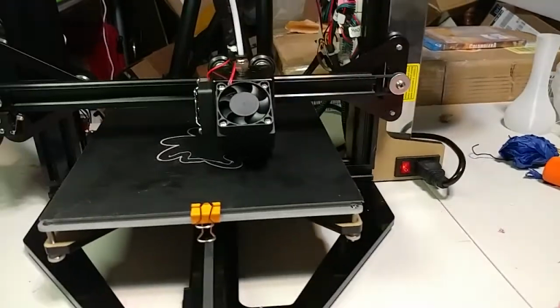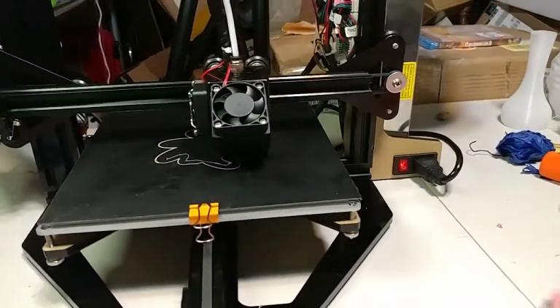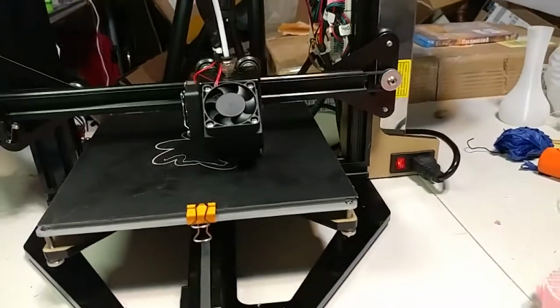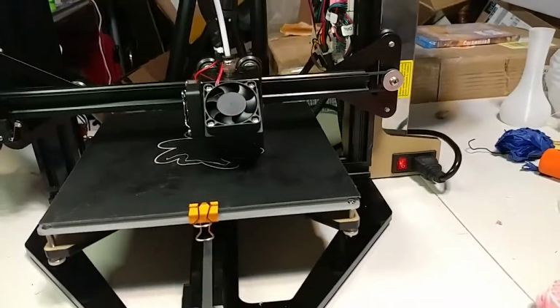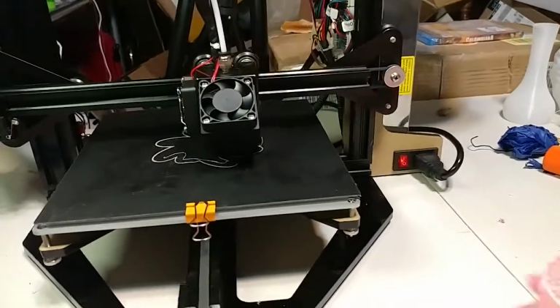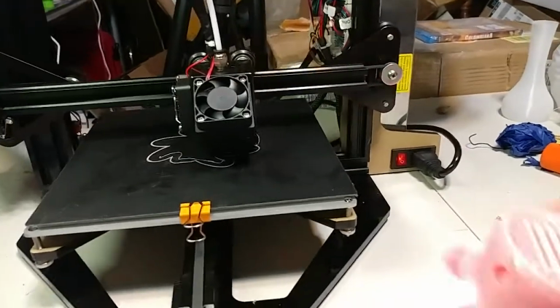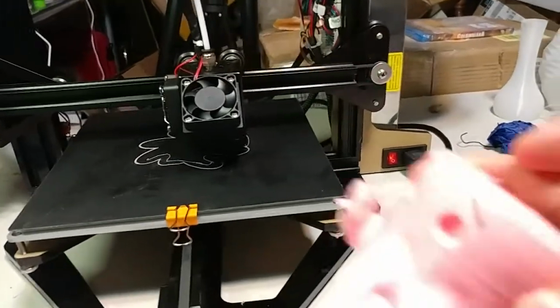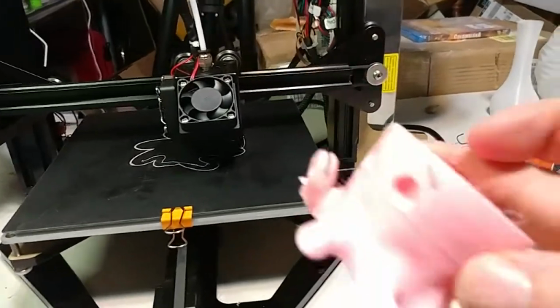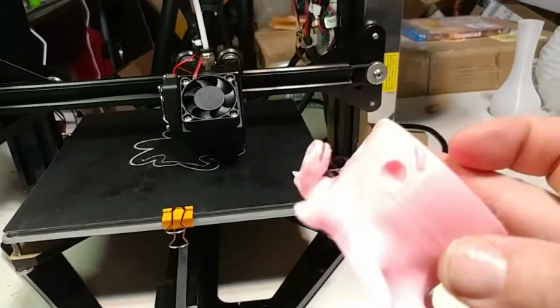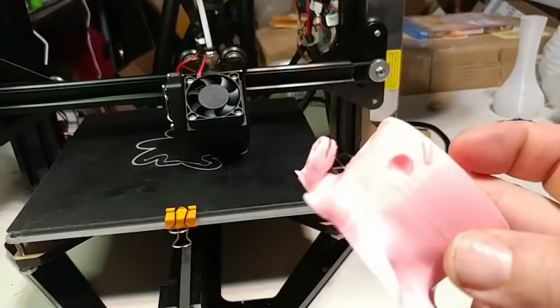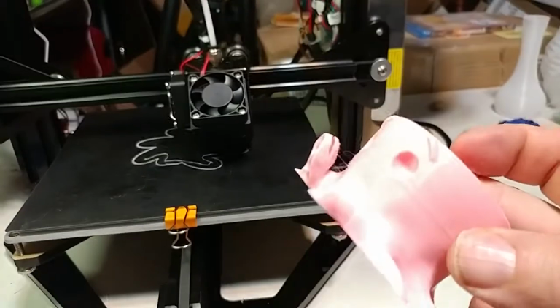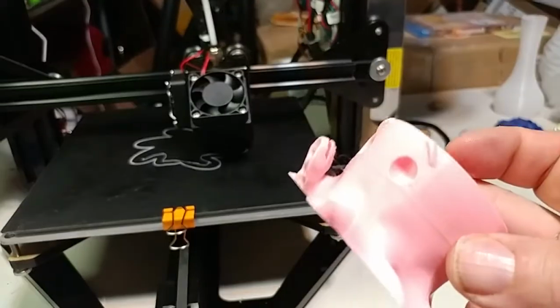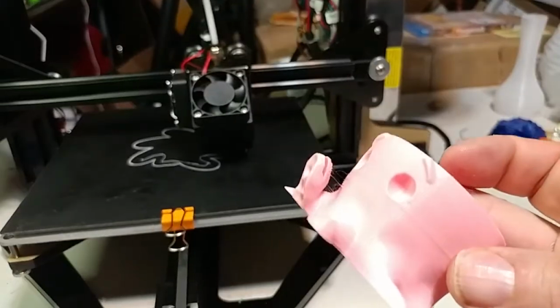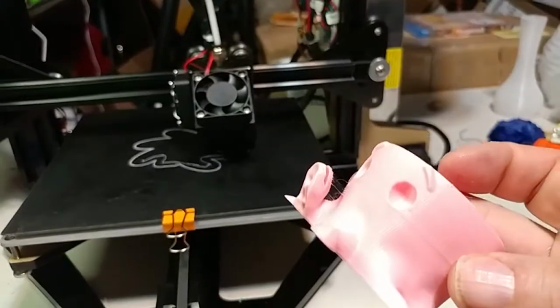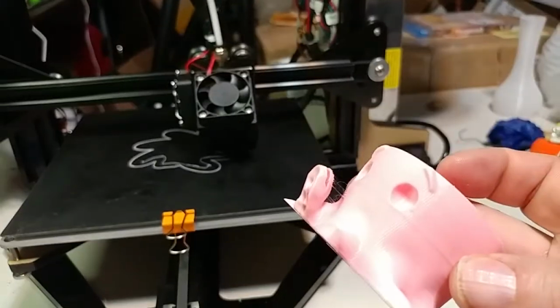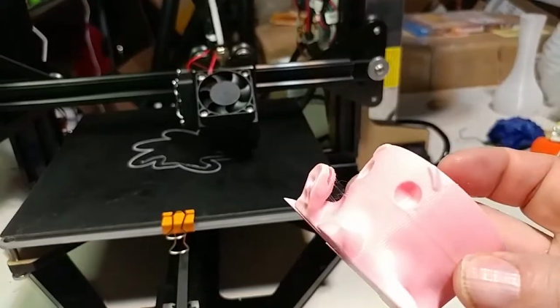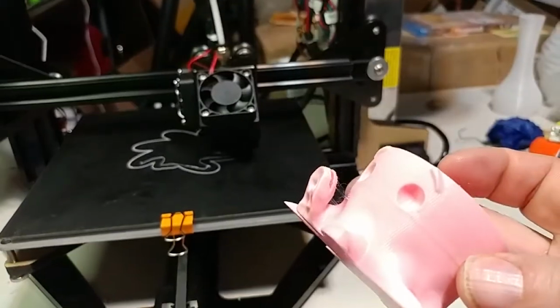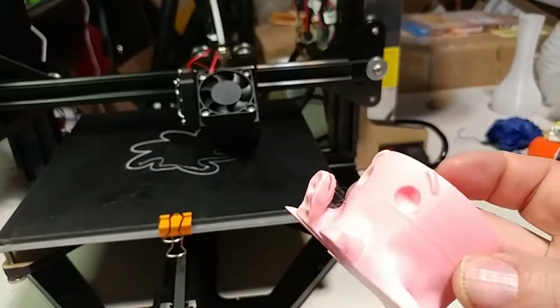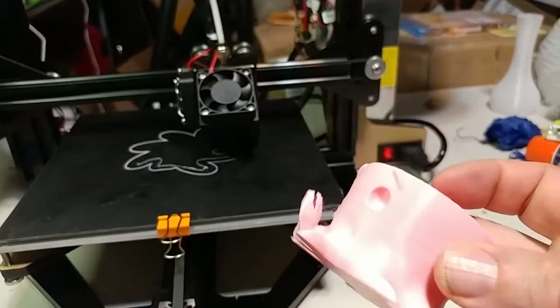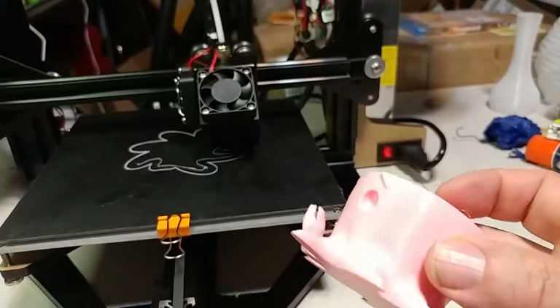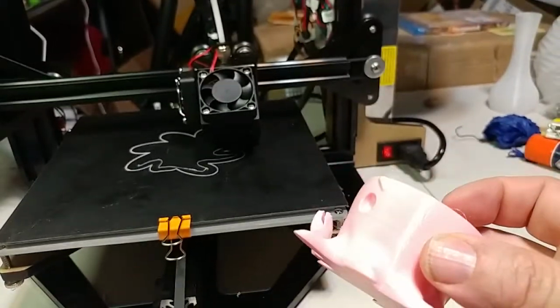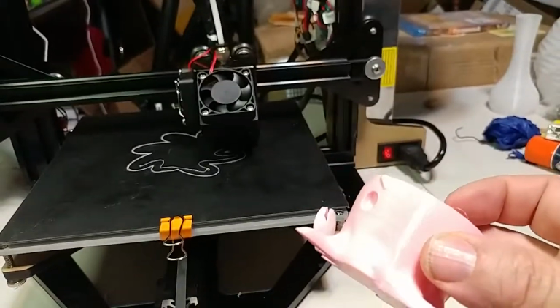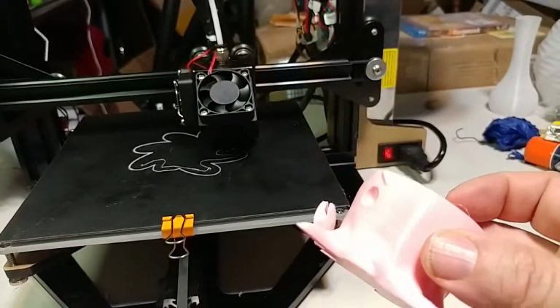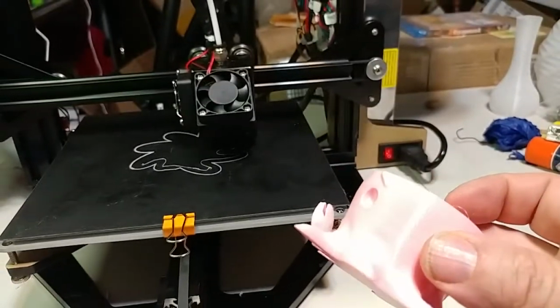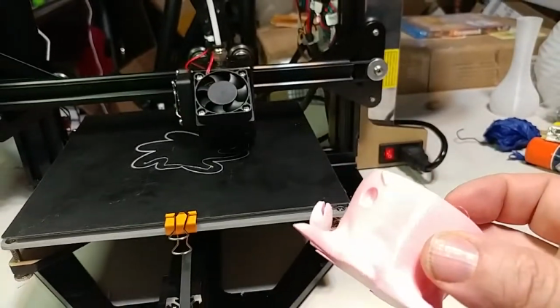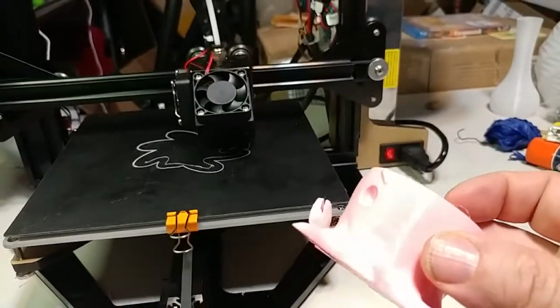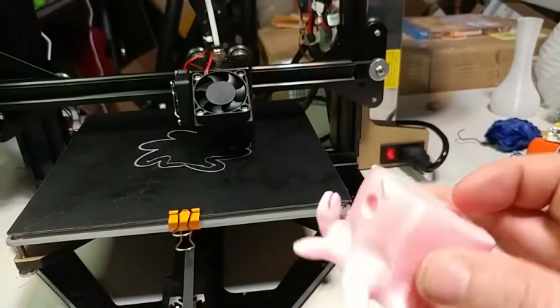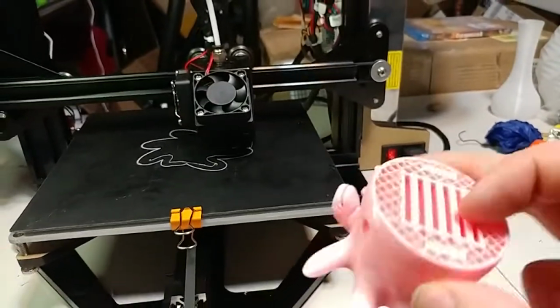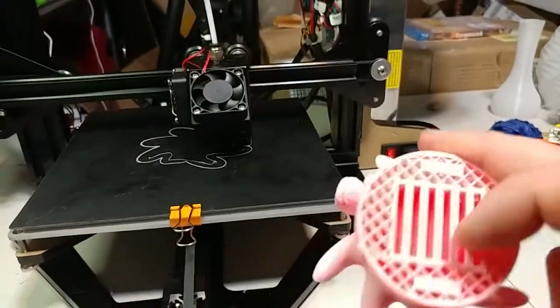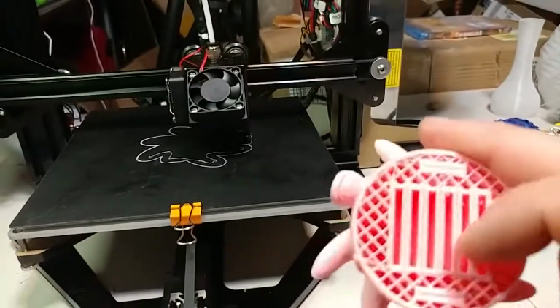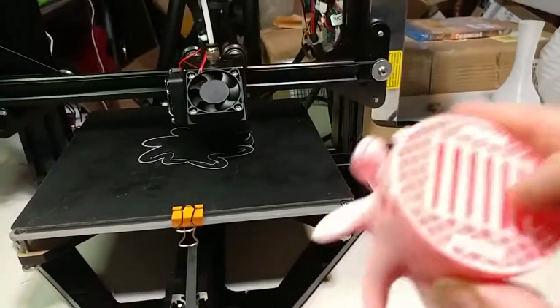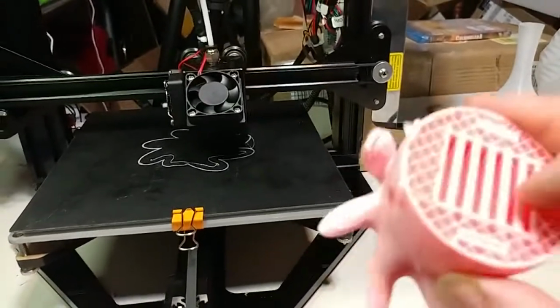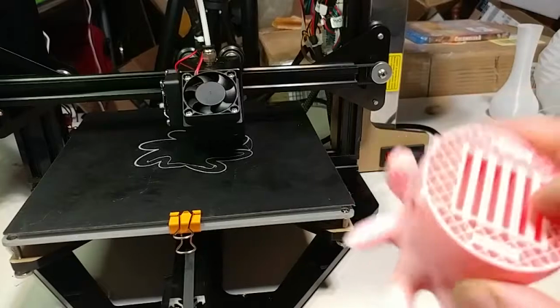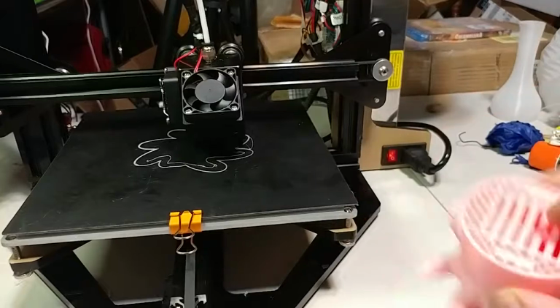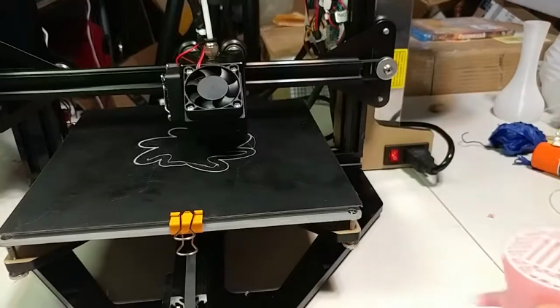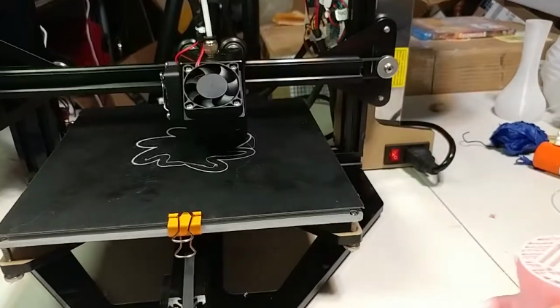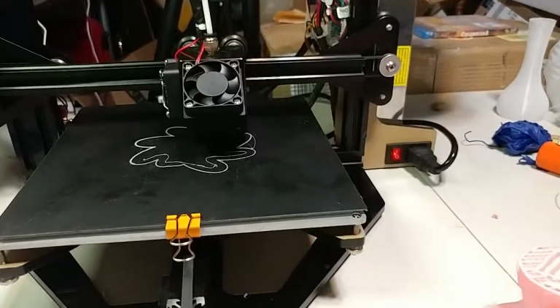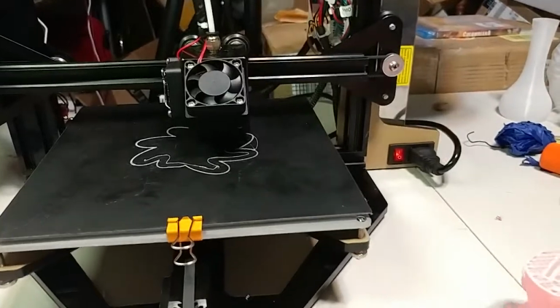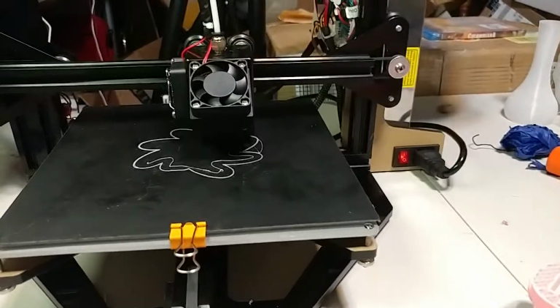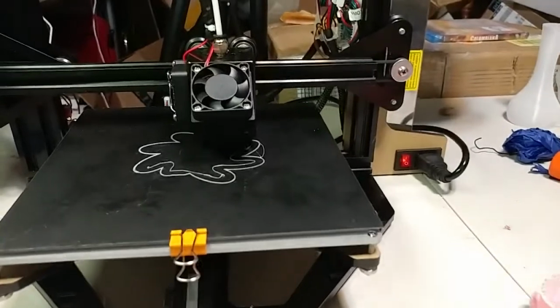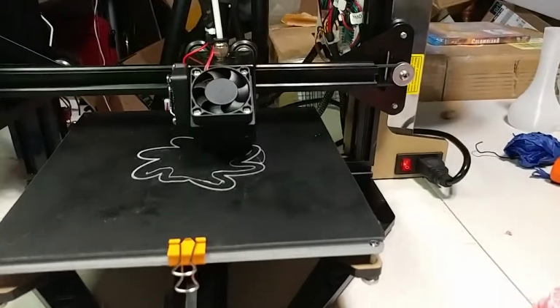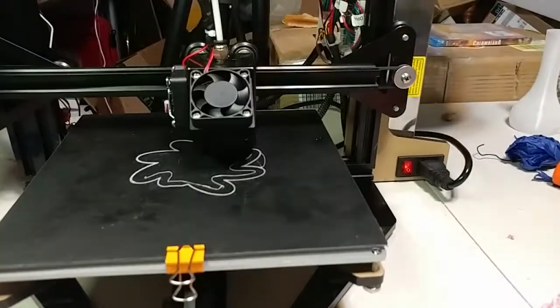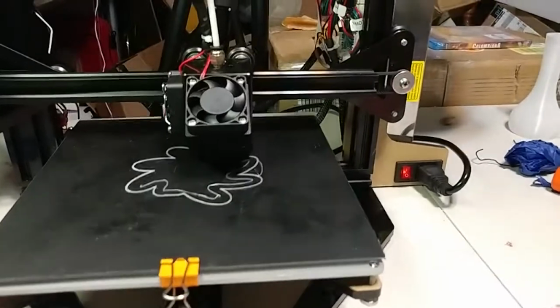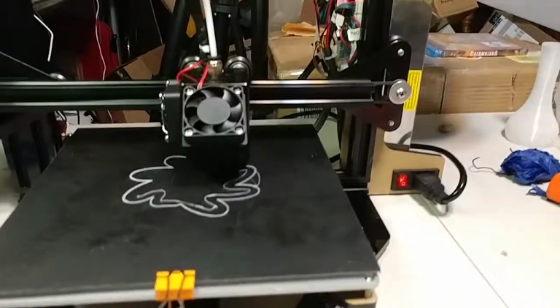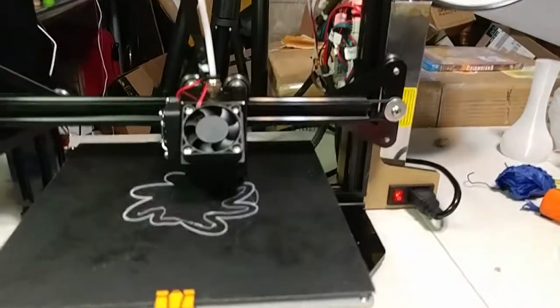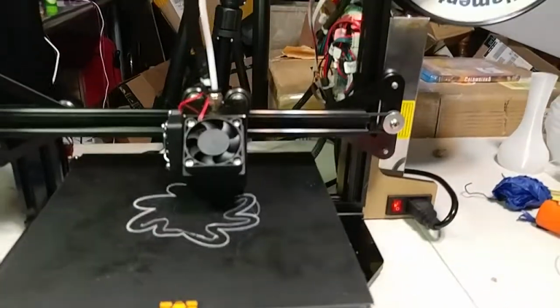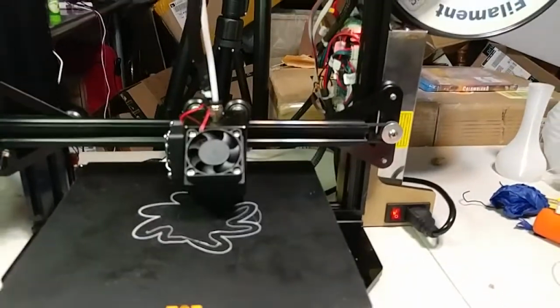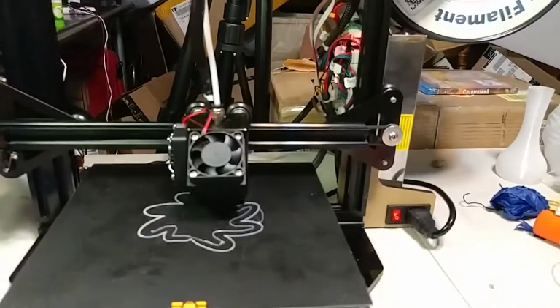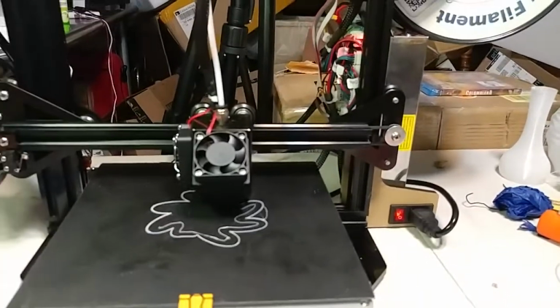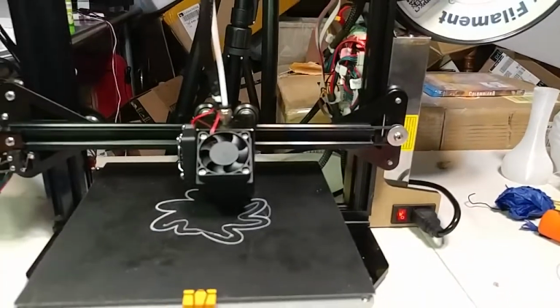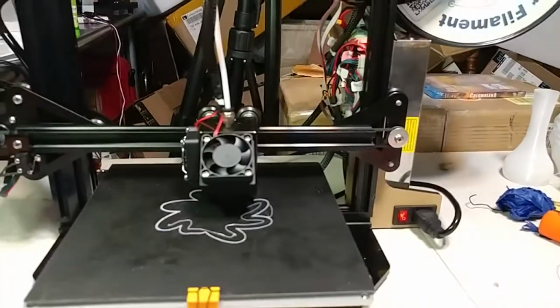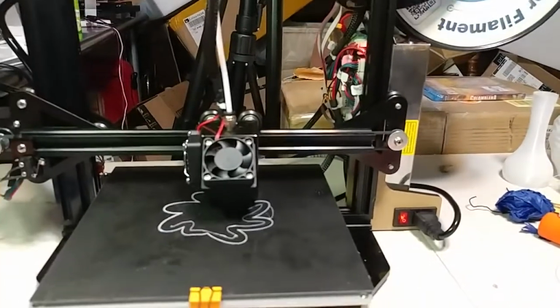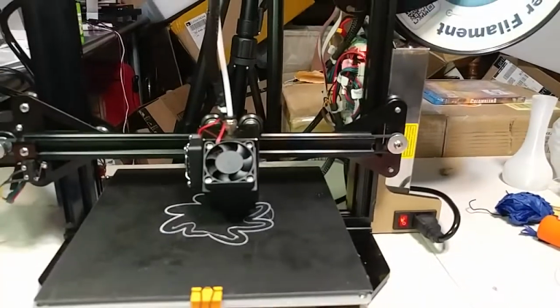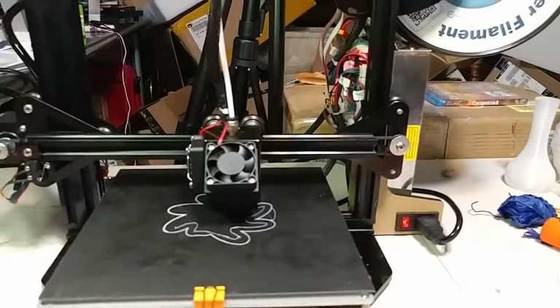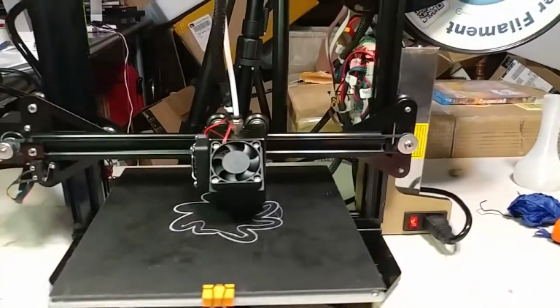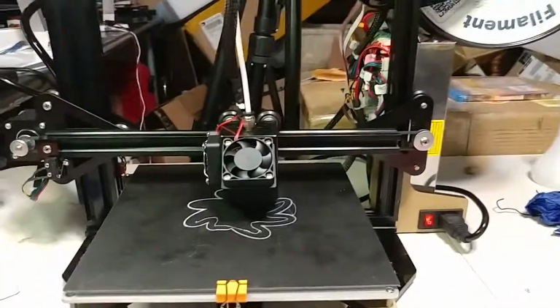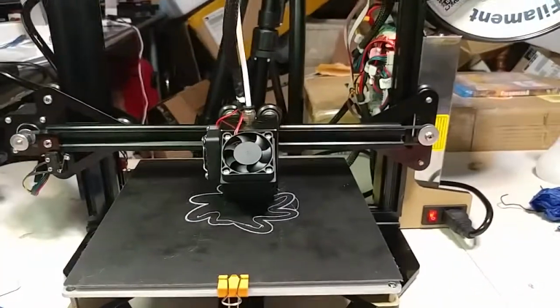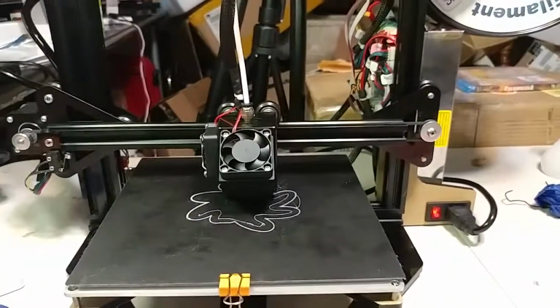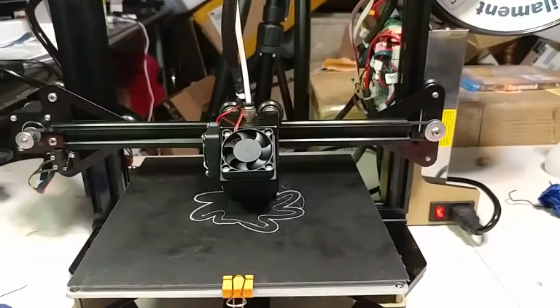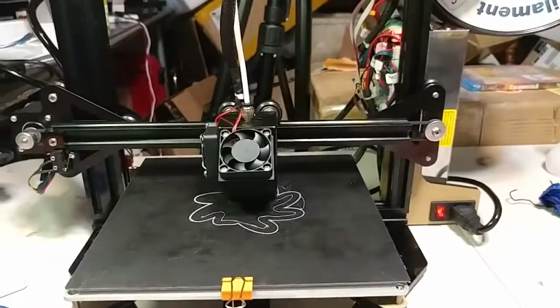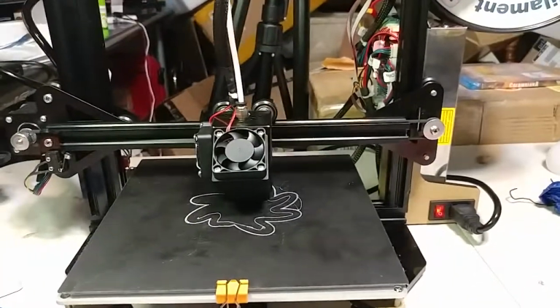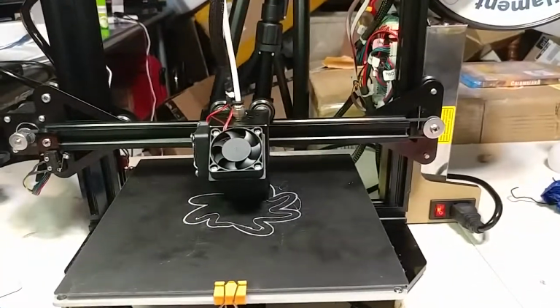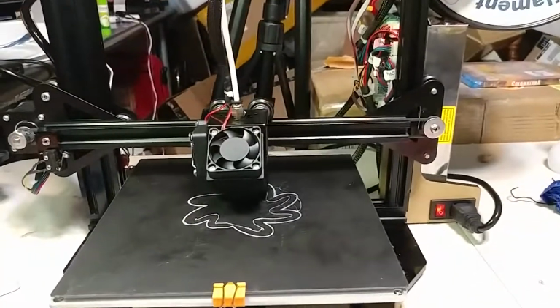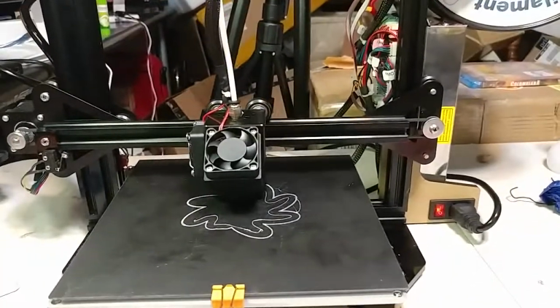By the way, that's really cool — that's the Sakura pink. Really nice stuff. And now we shall go forward and print.